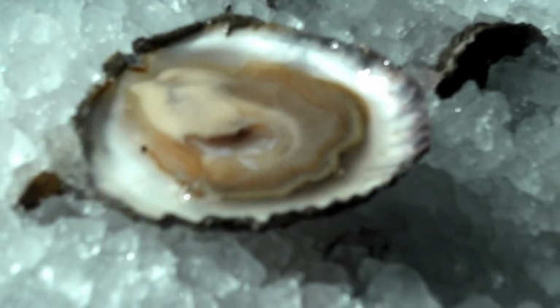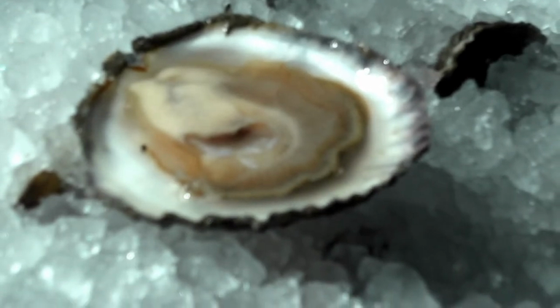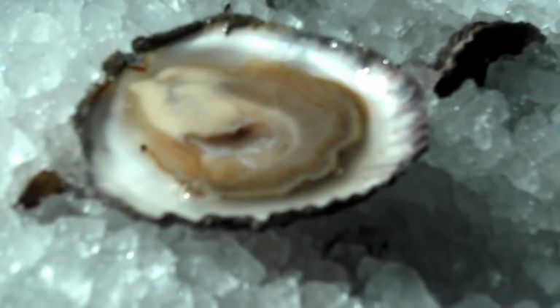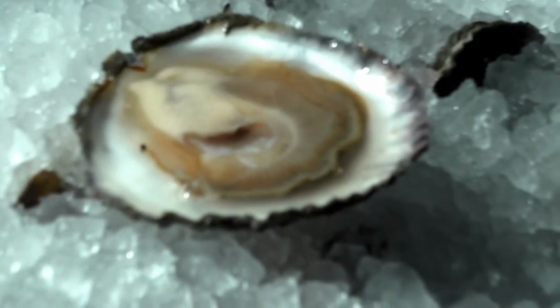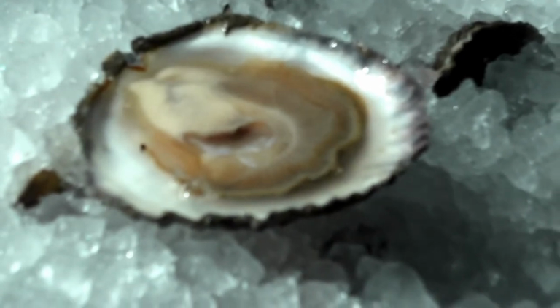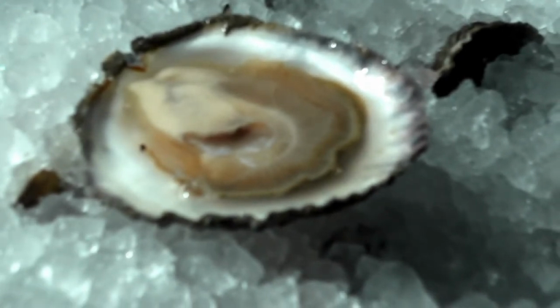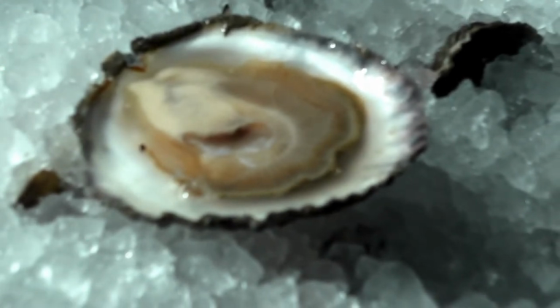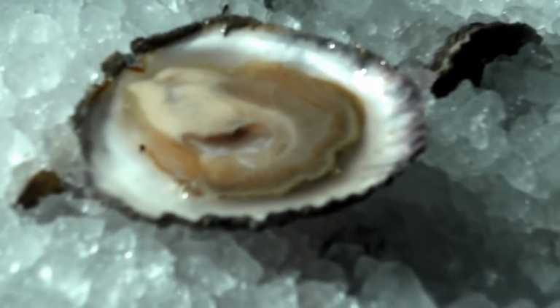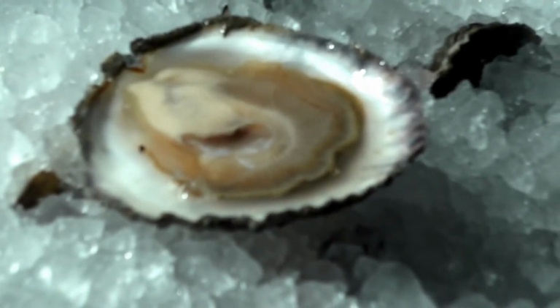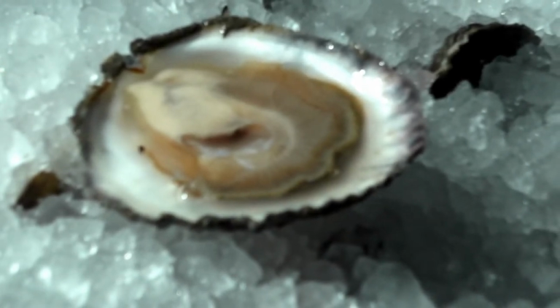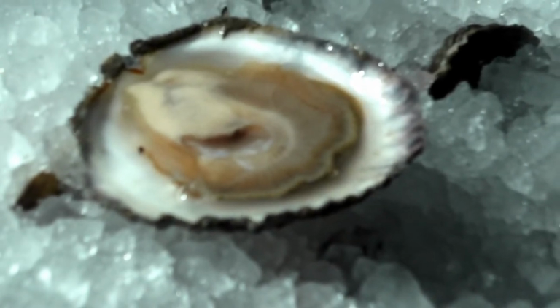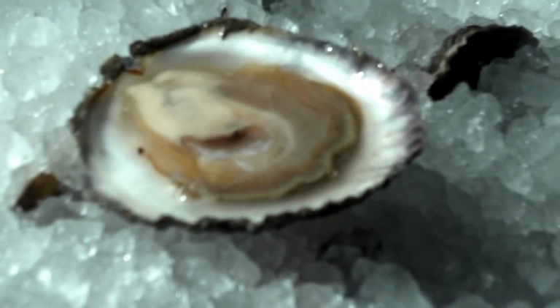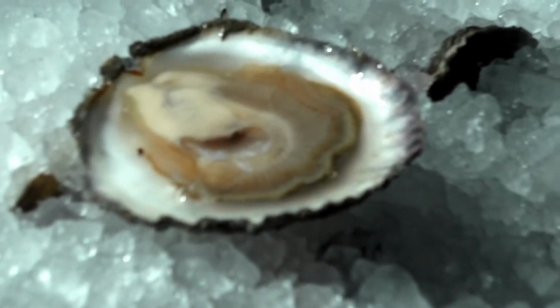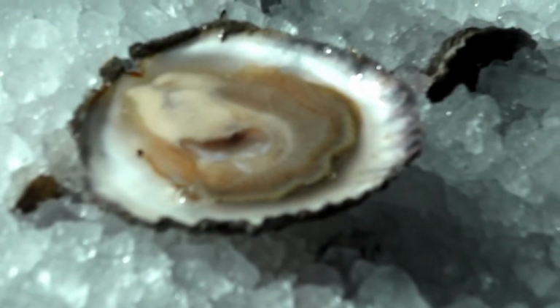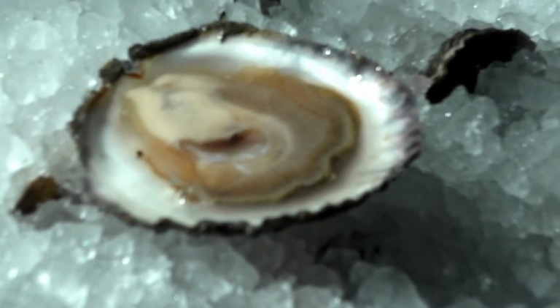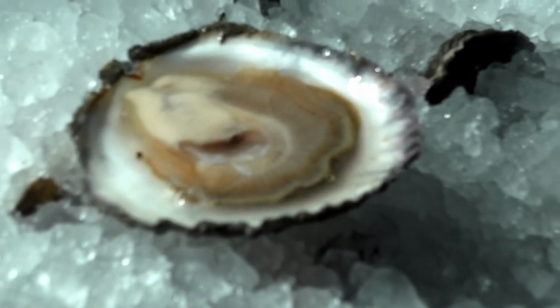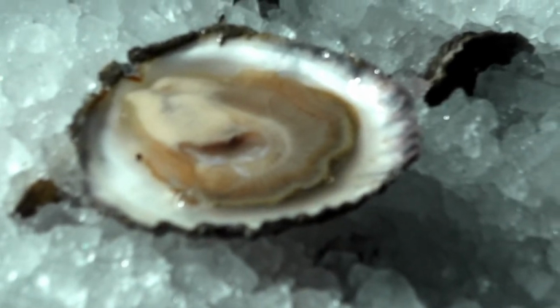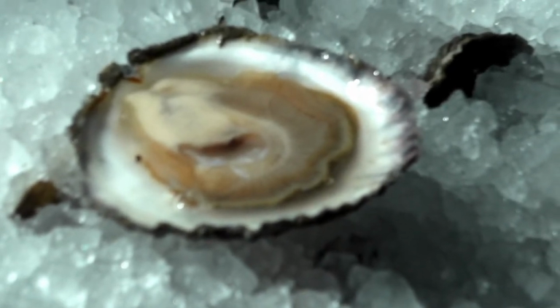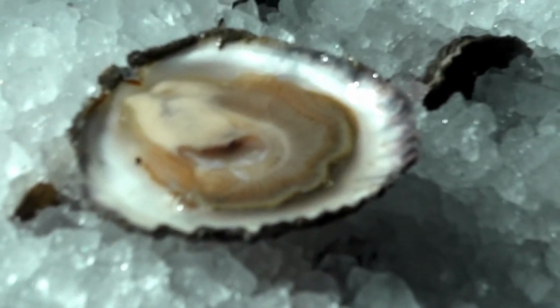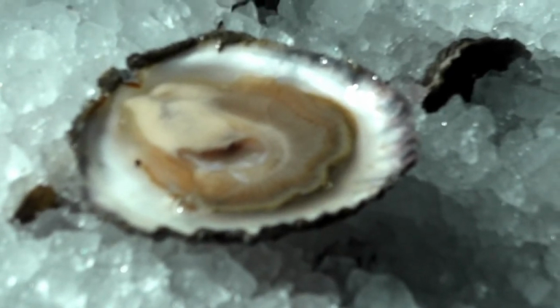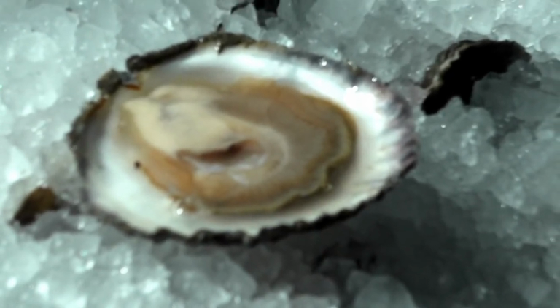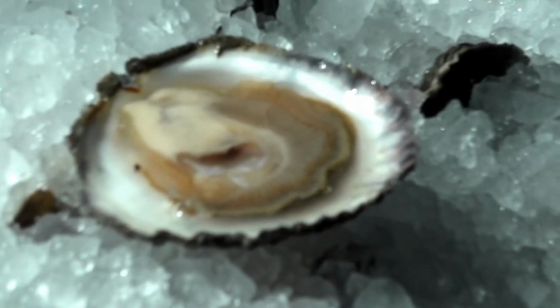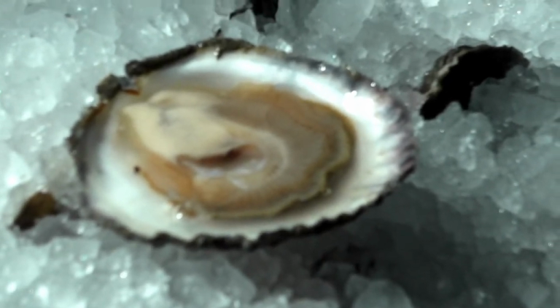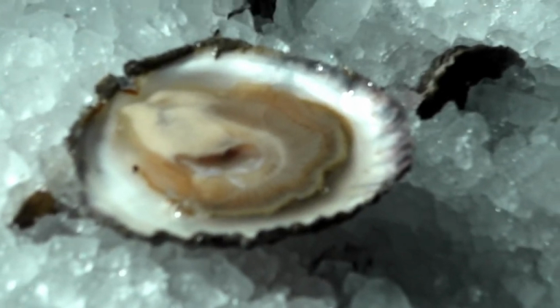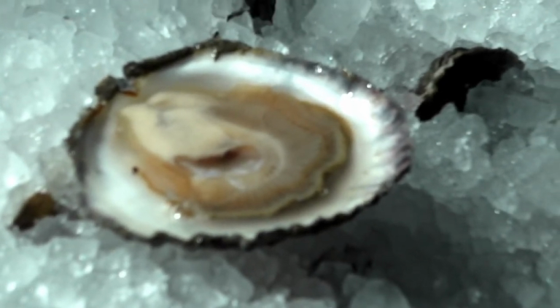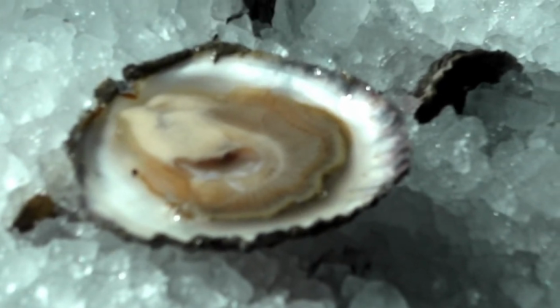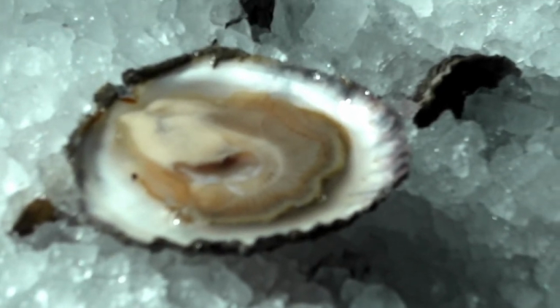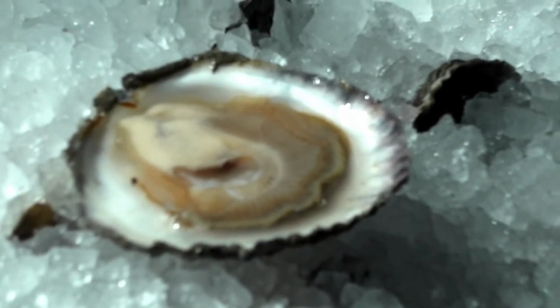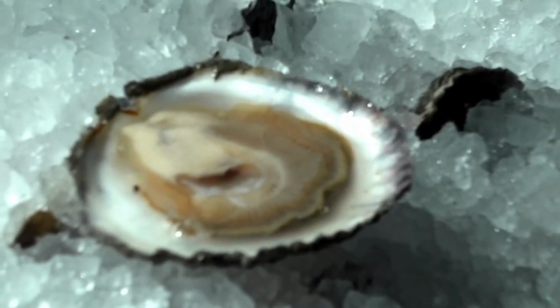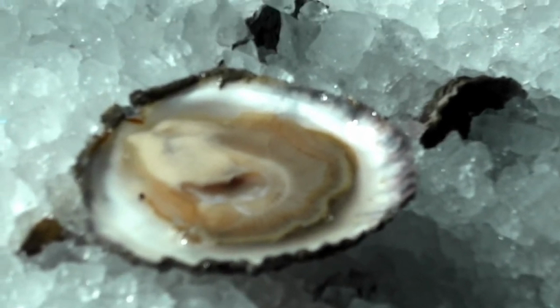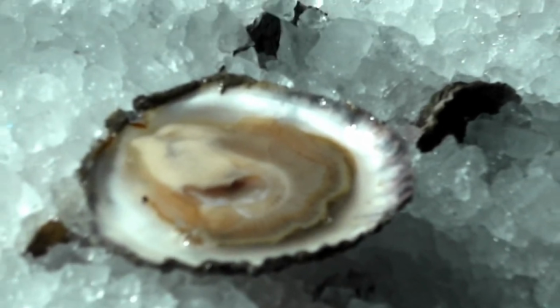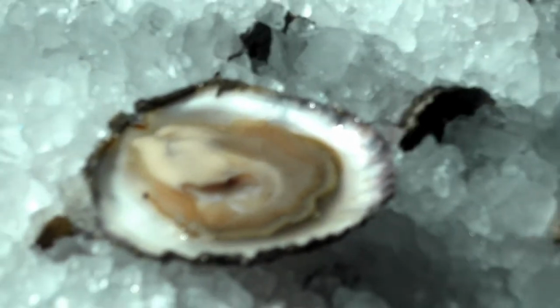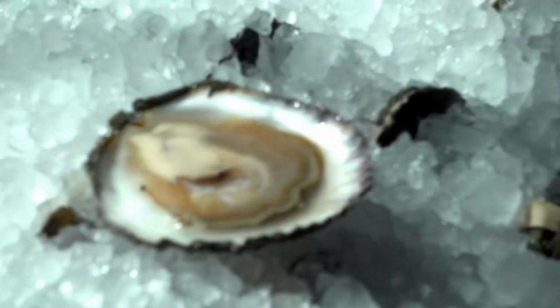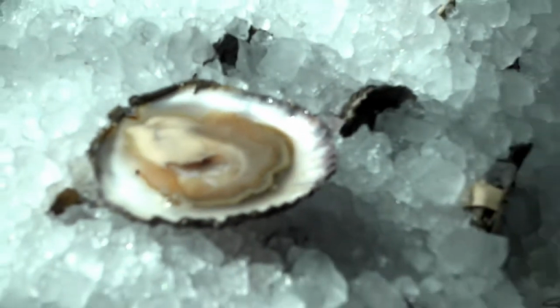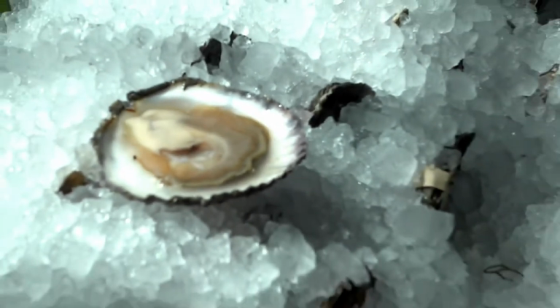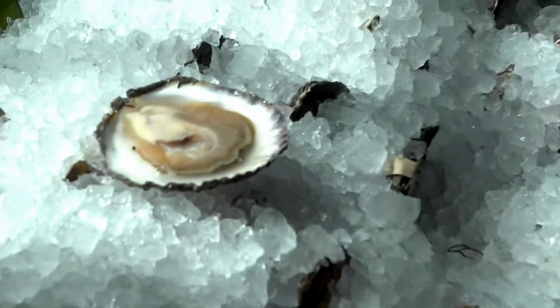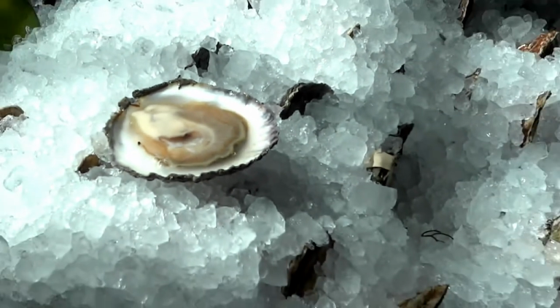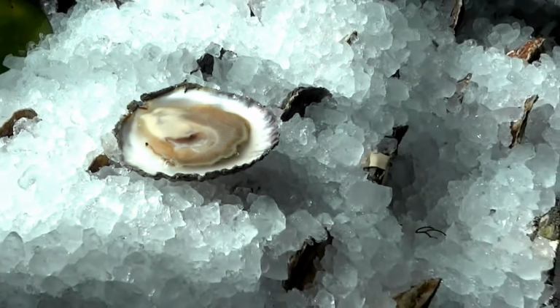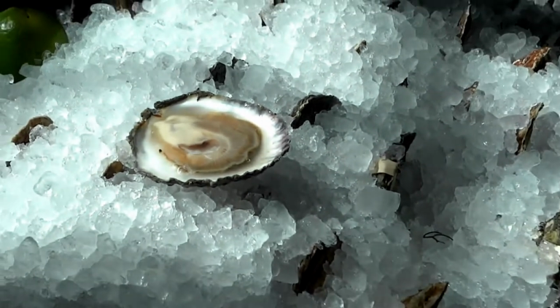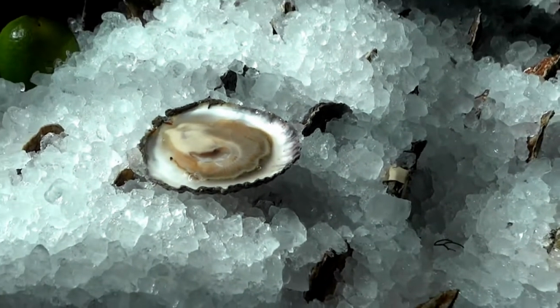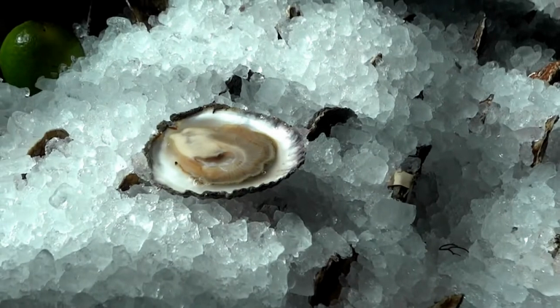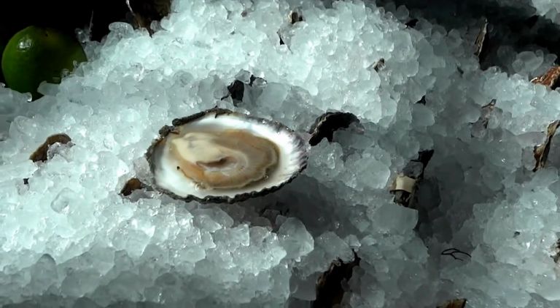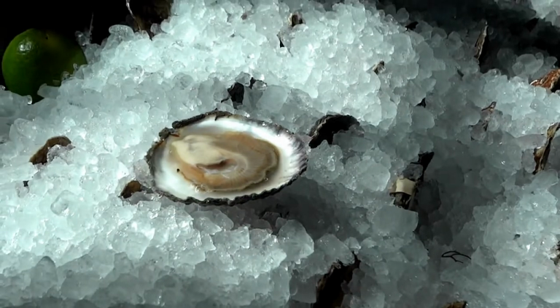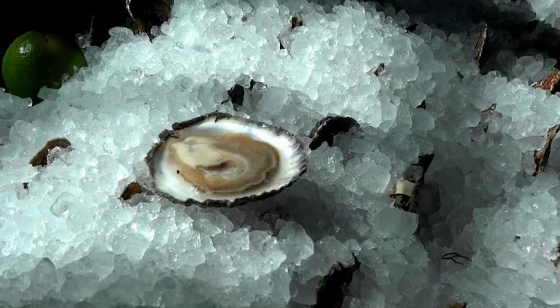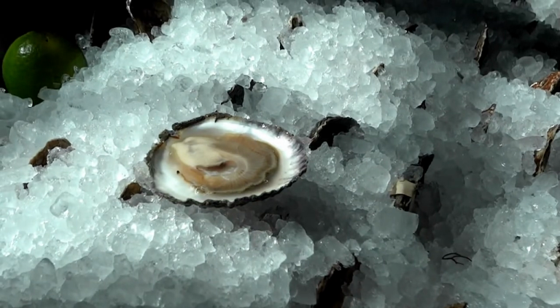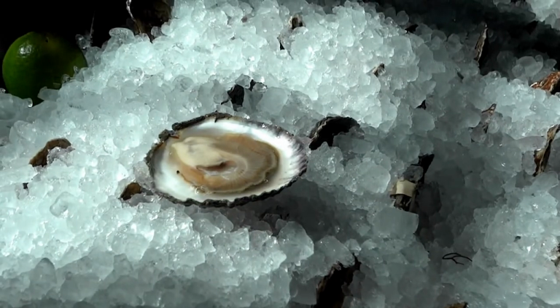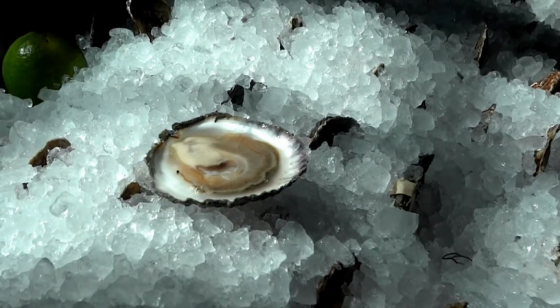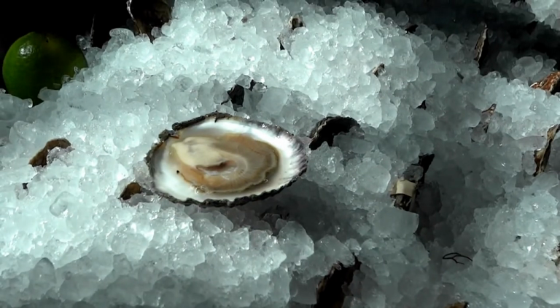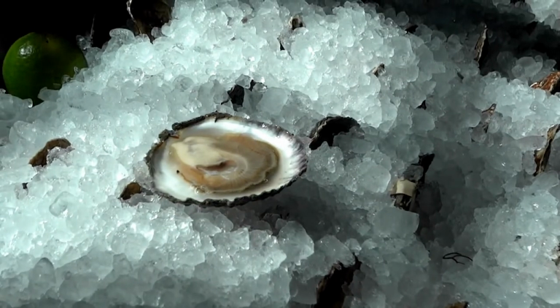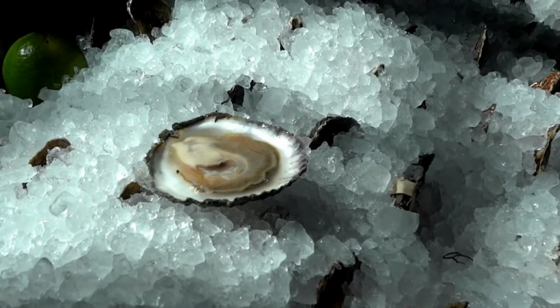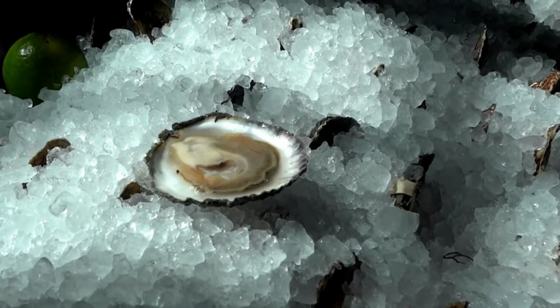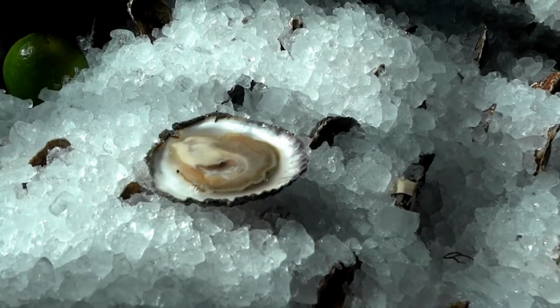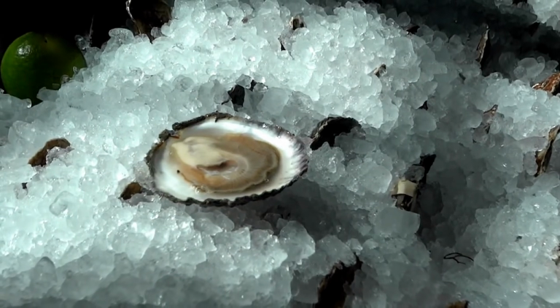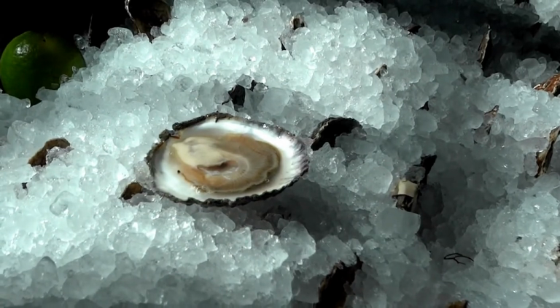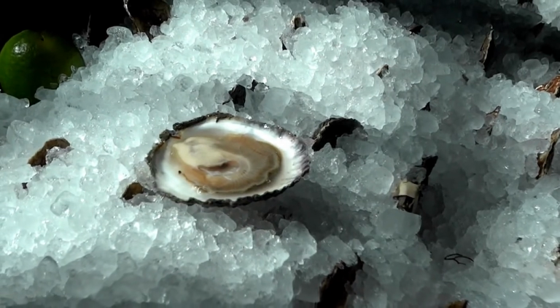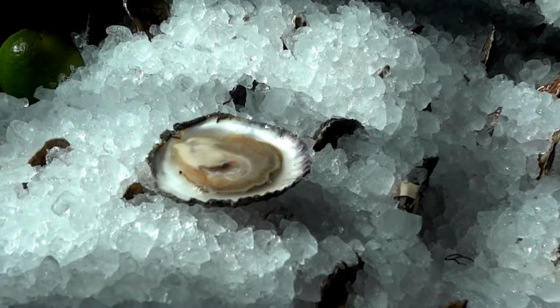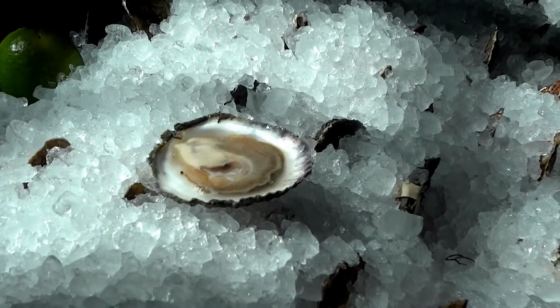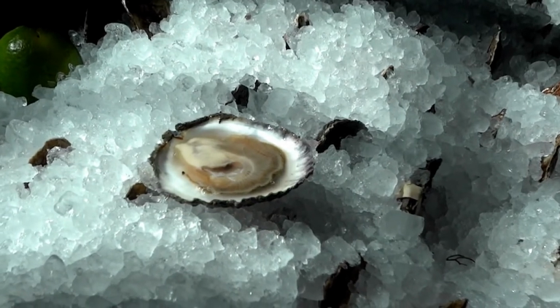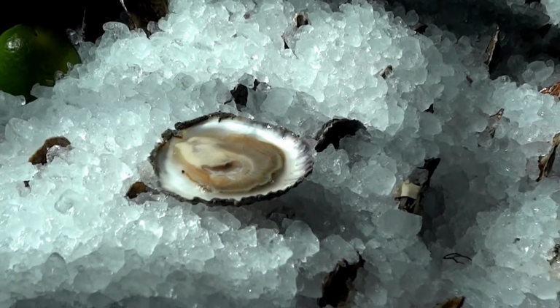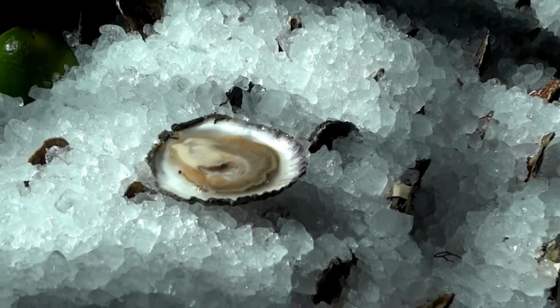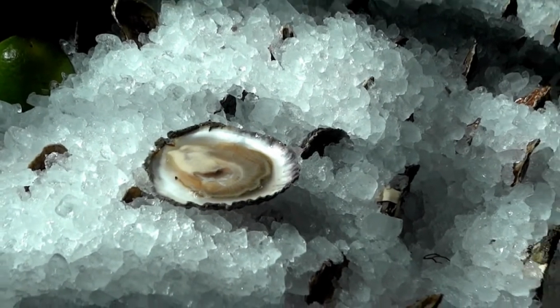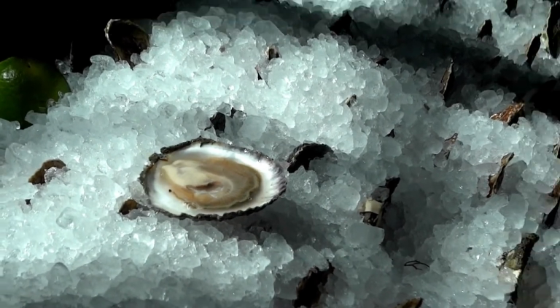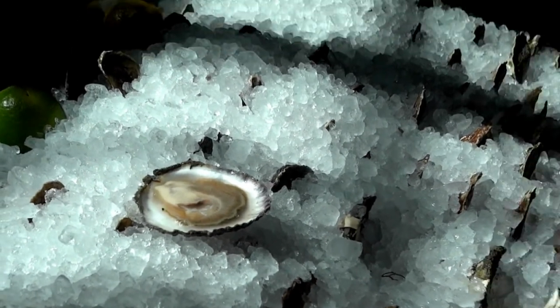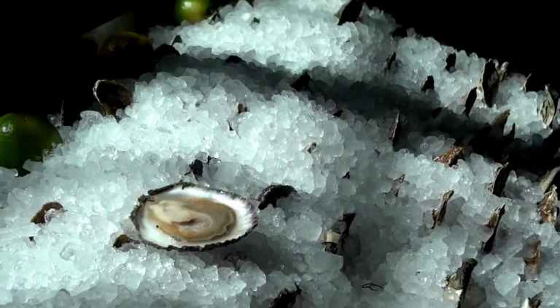Bellons are briny up front, with a coppery metallic flavor and a sweet finish, and they're my shucker's choice of the day.